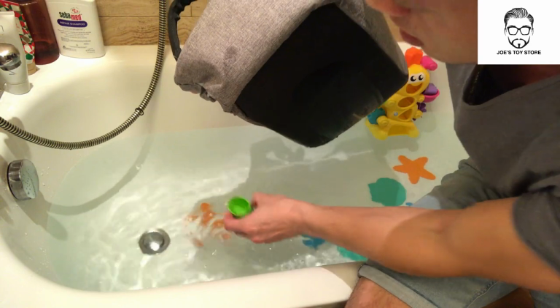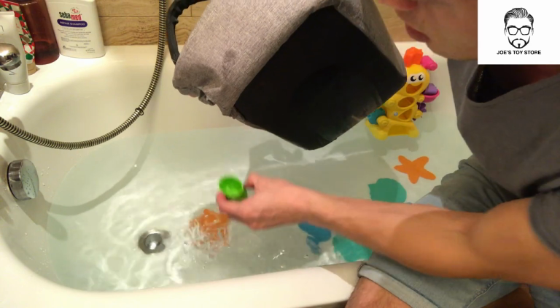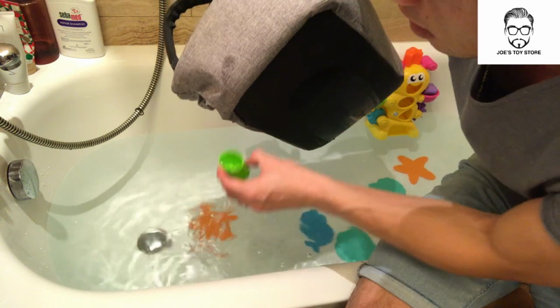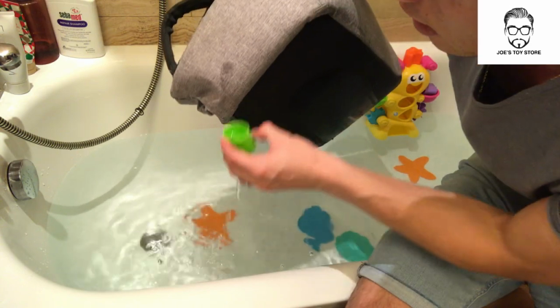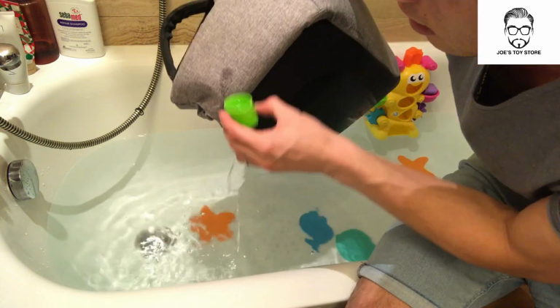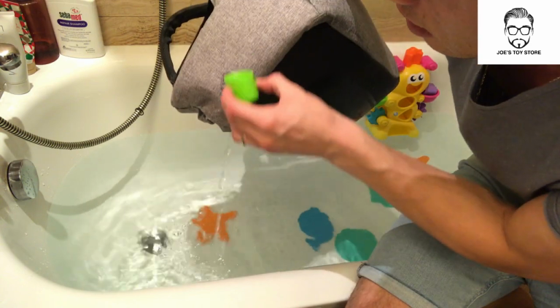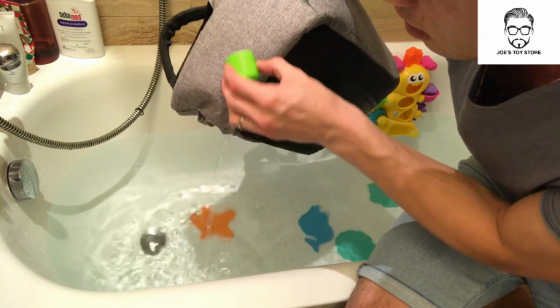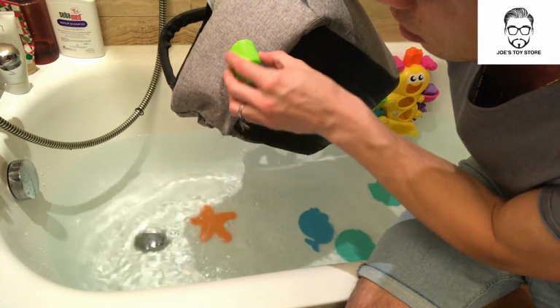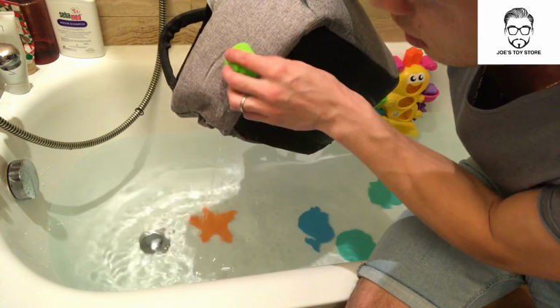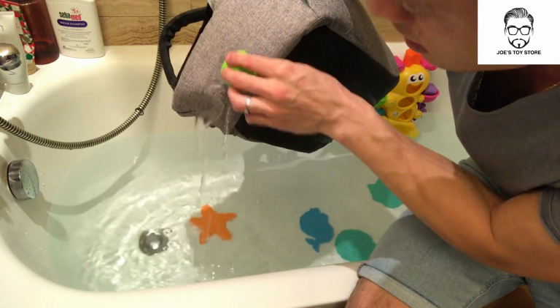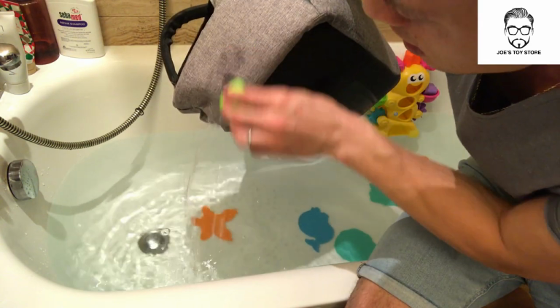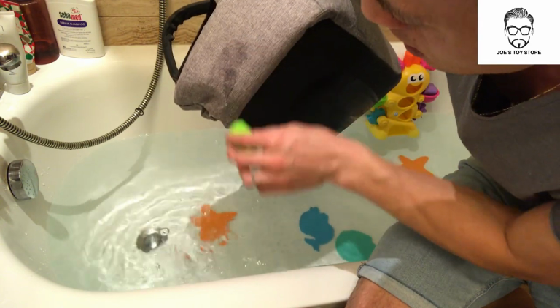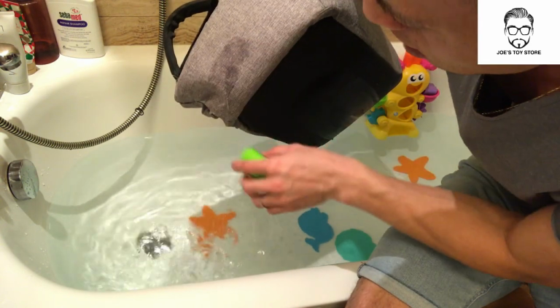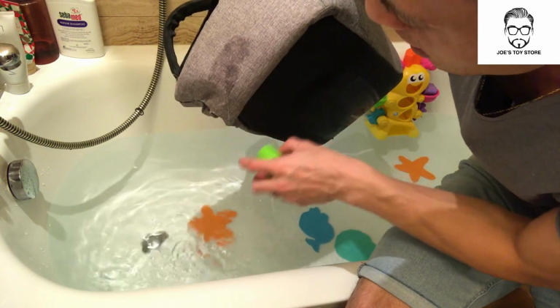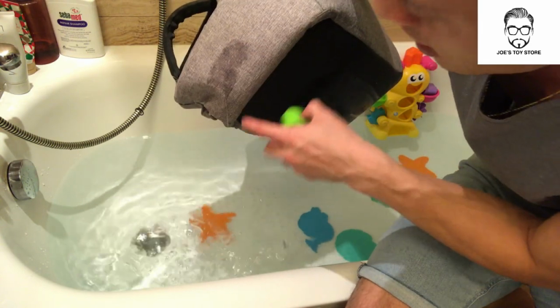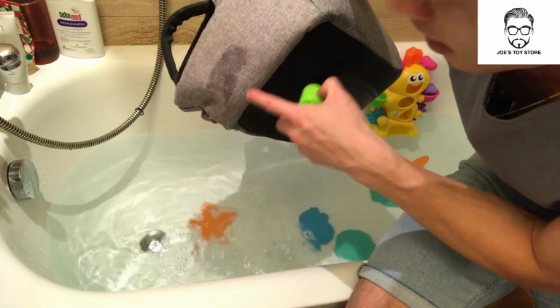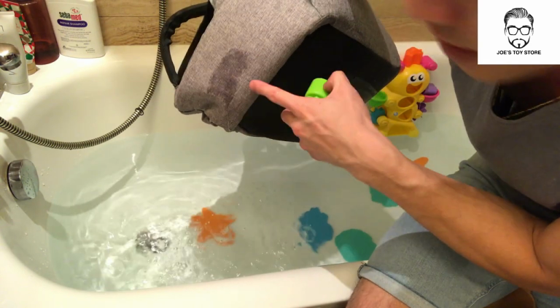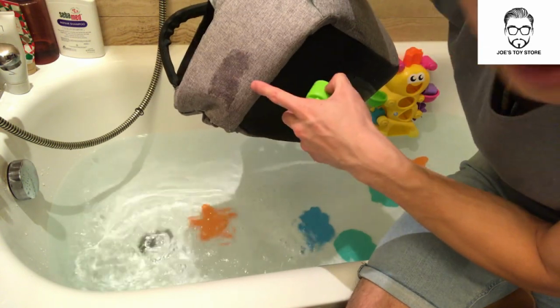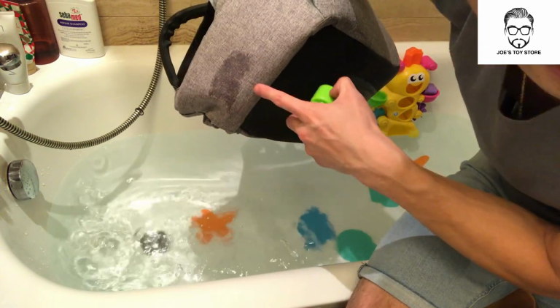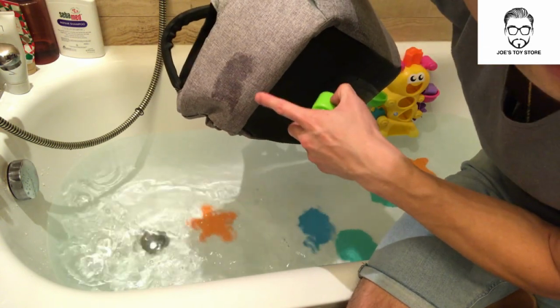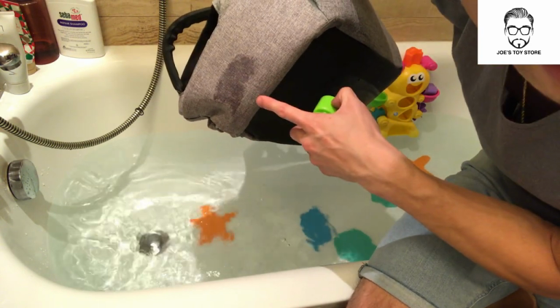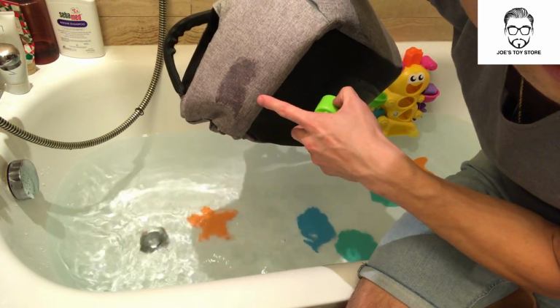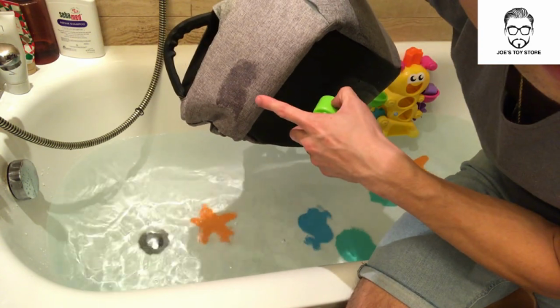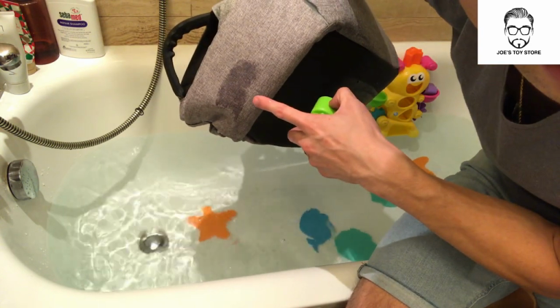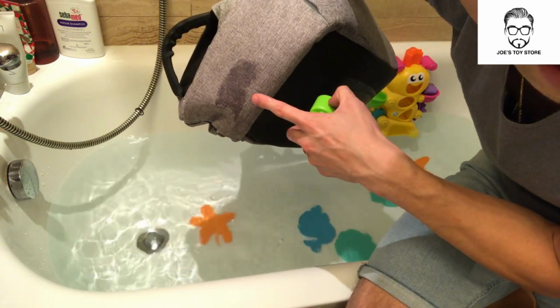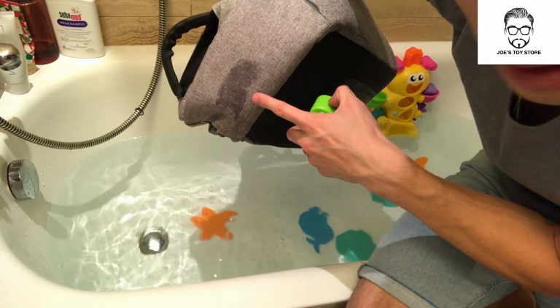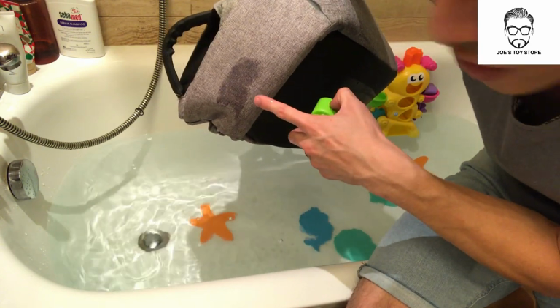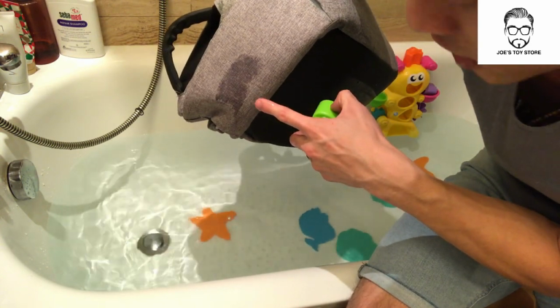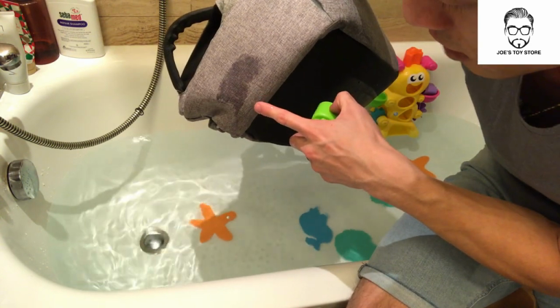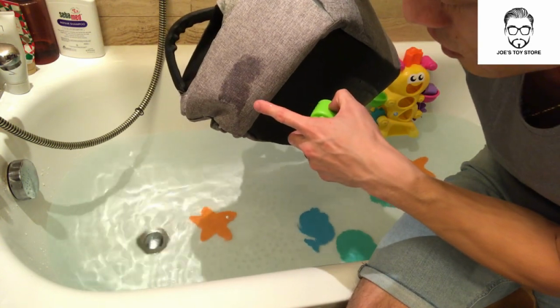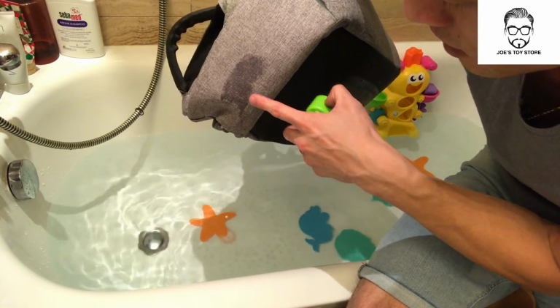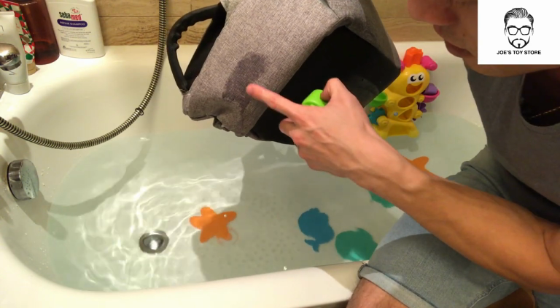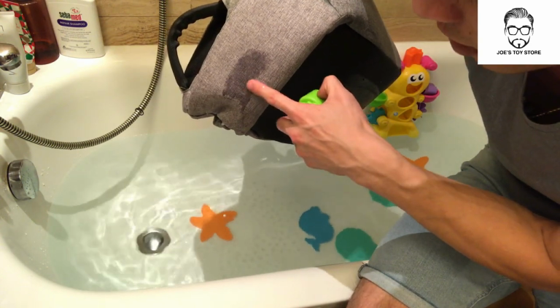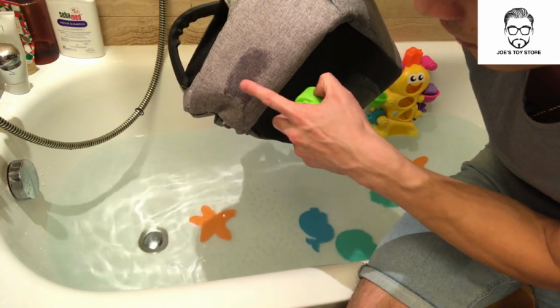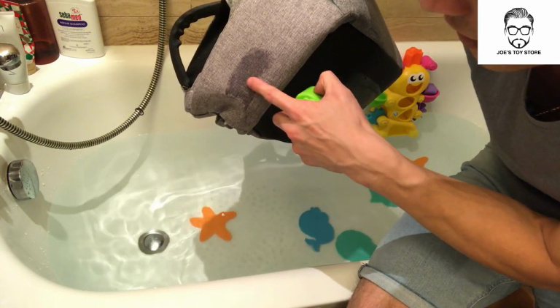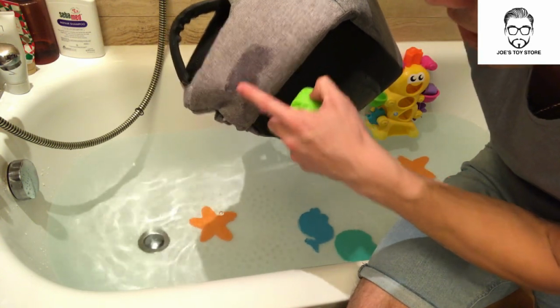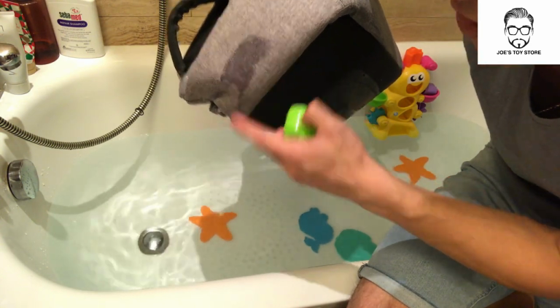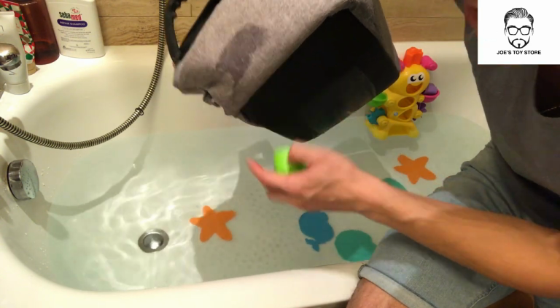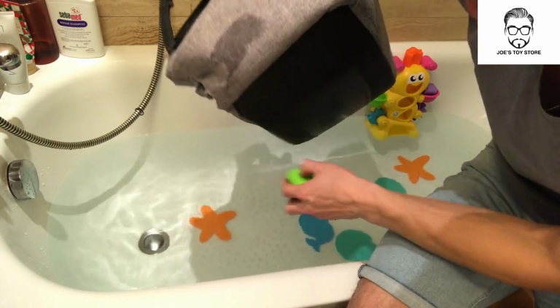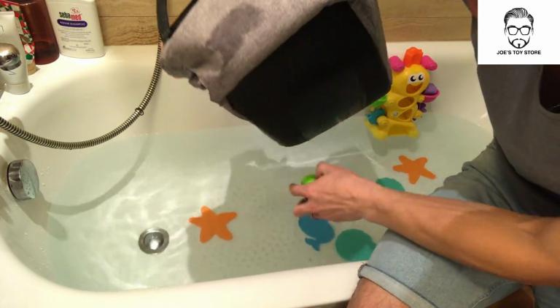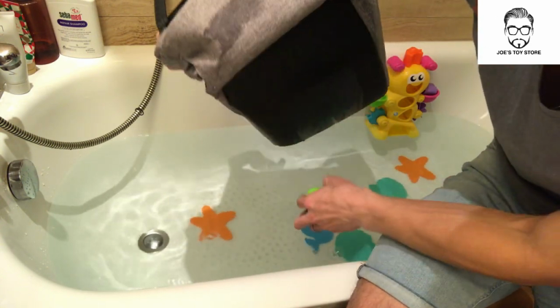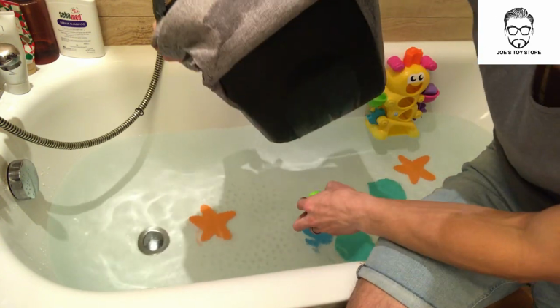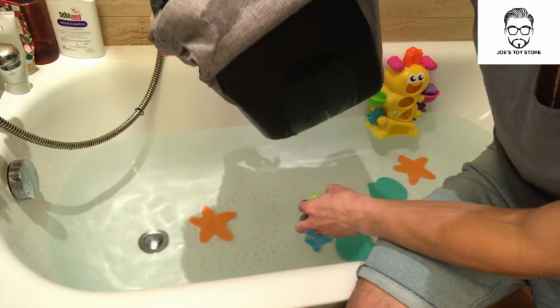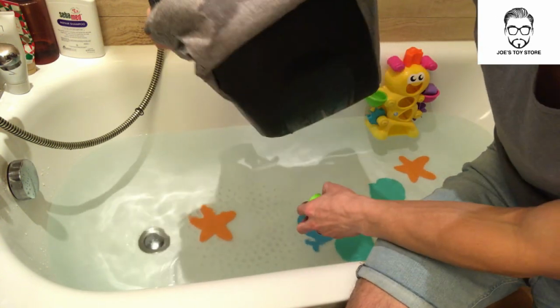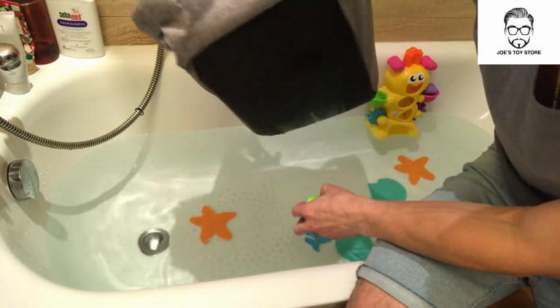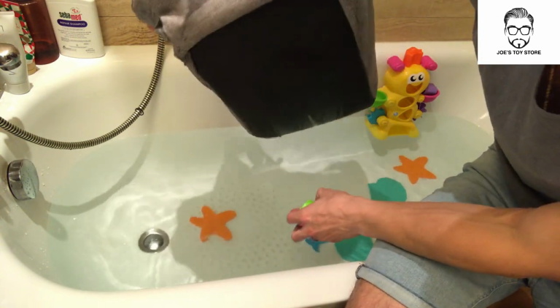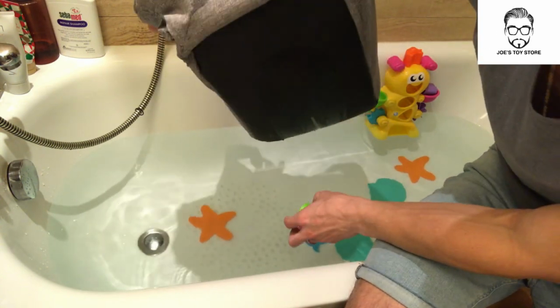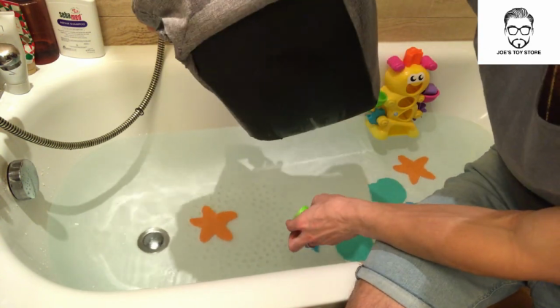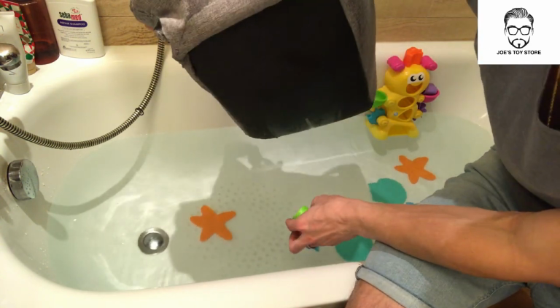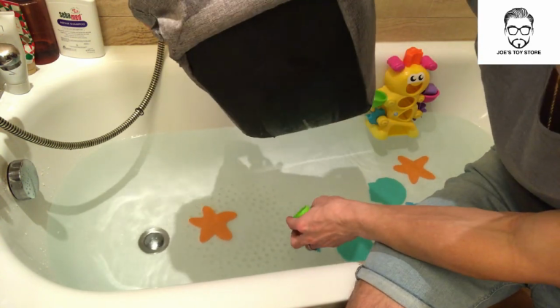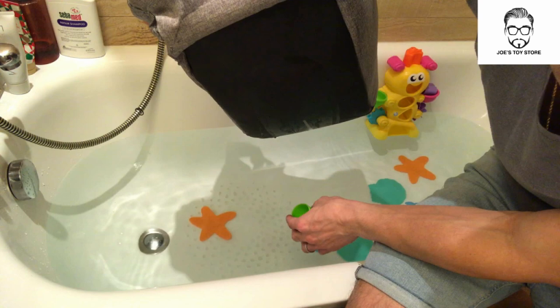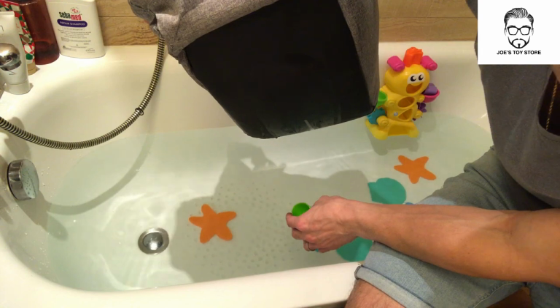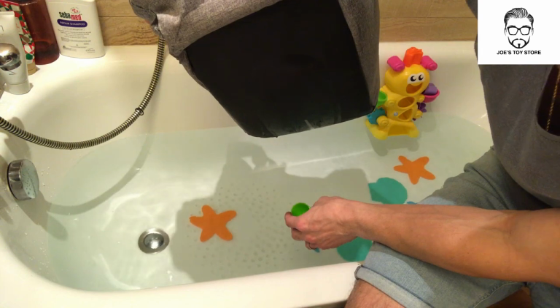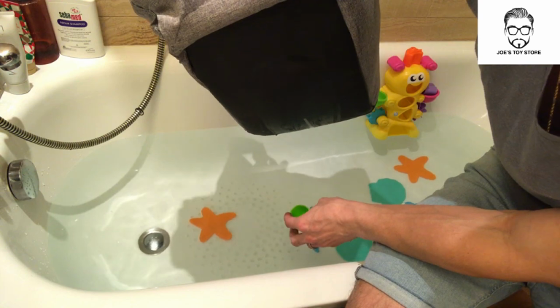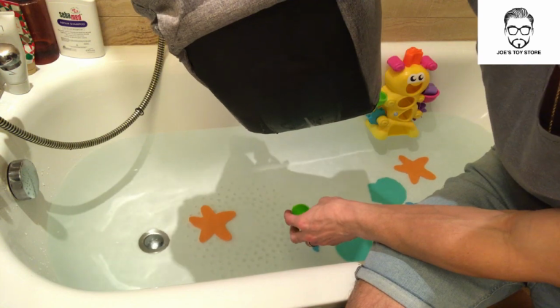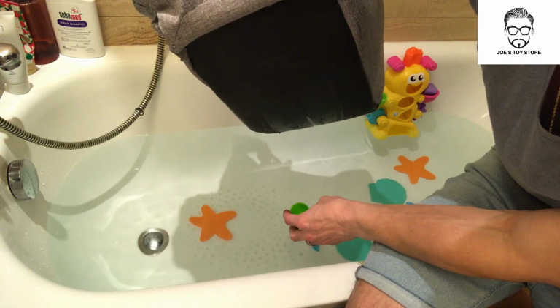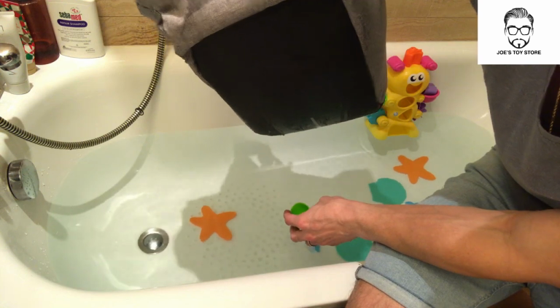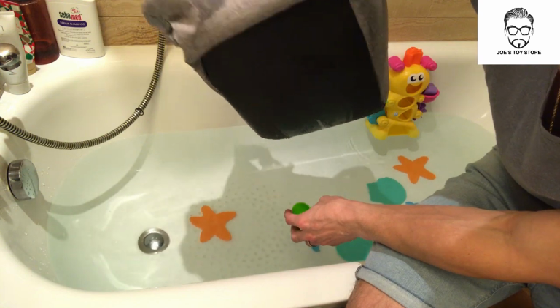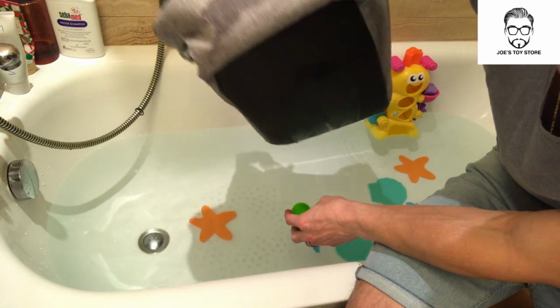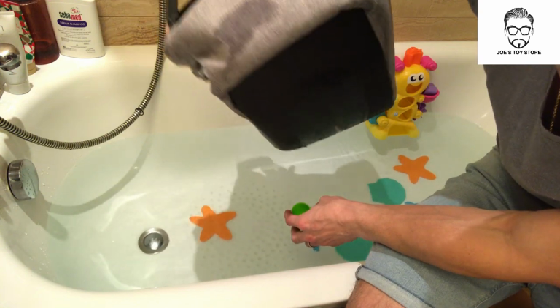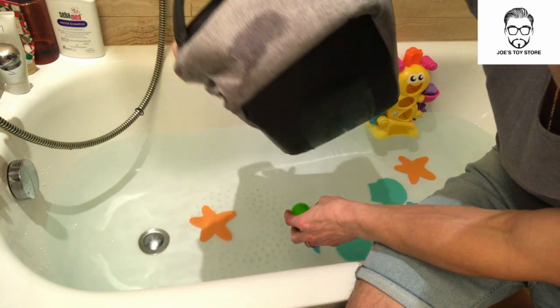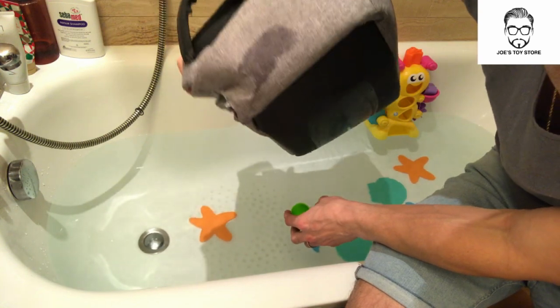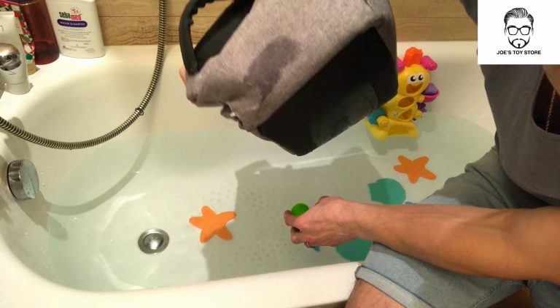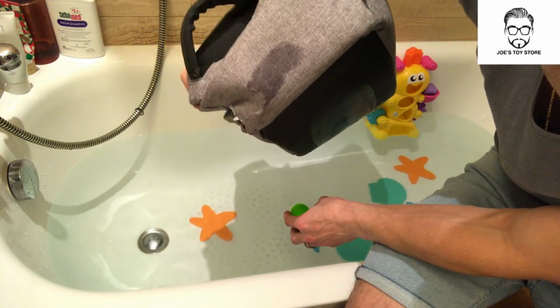Now you can see the color changes on the gray area. So obviously that part is not completely waterproof.